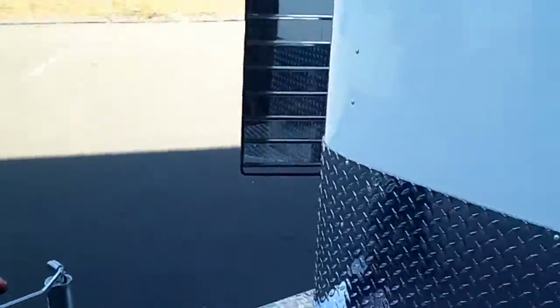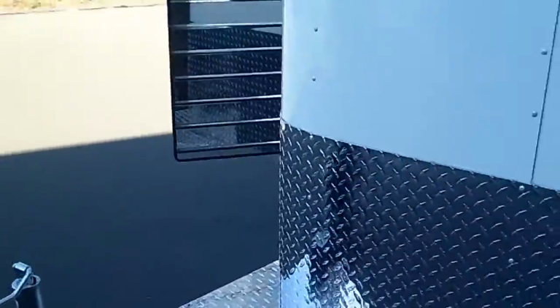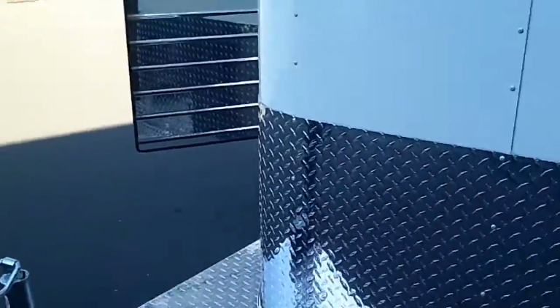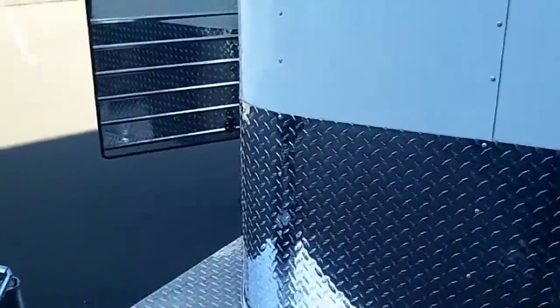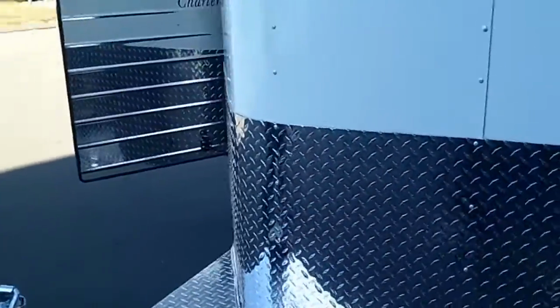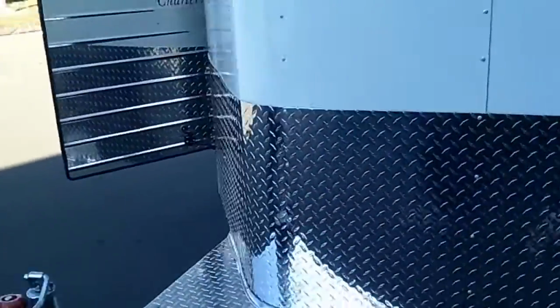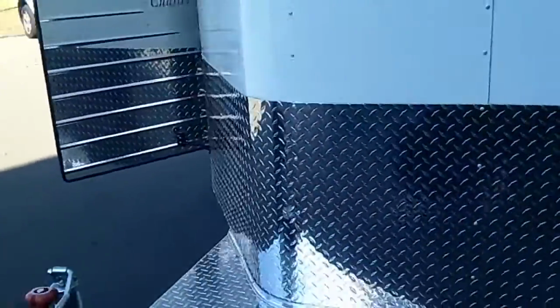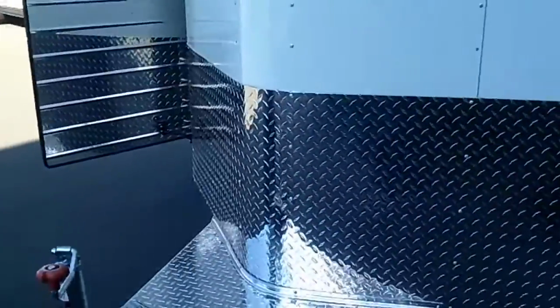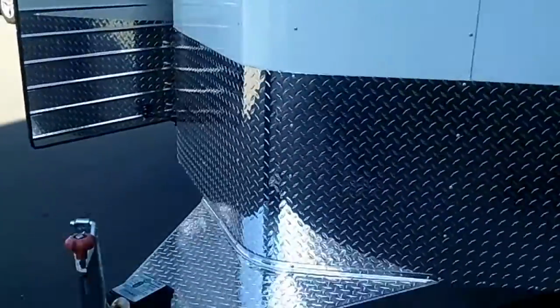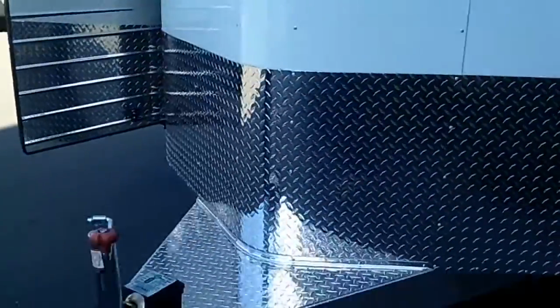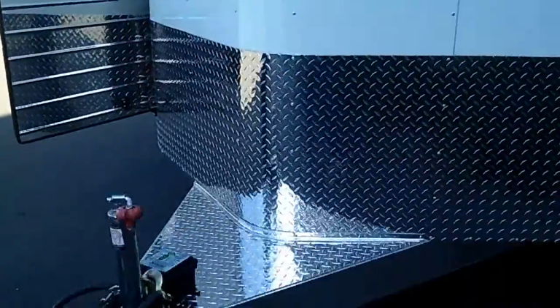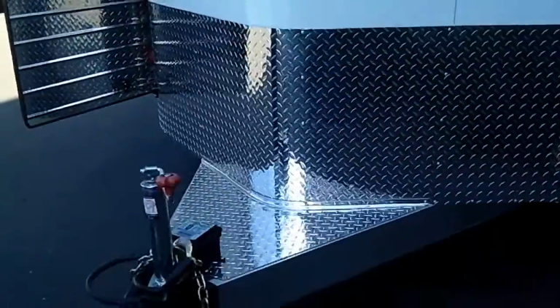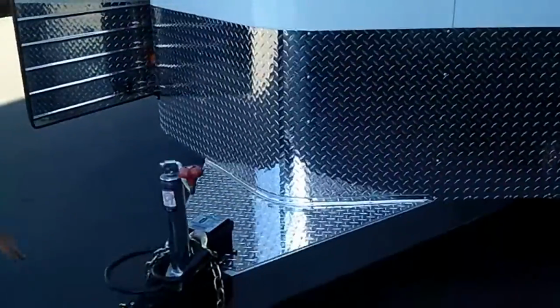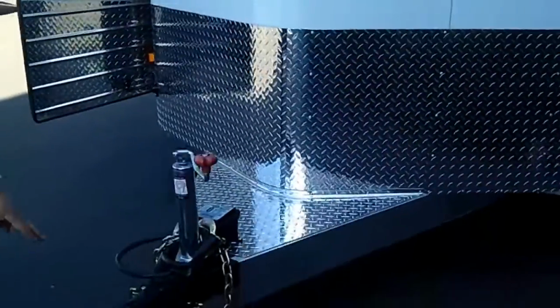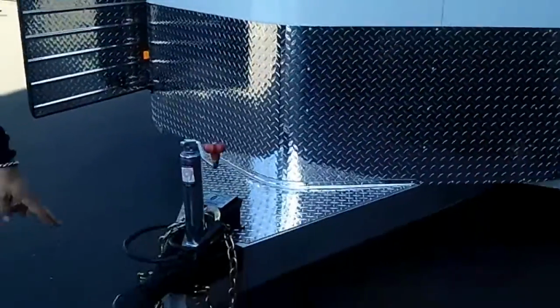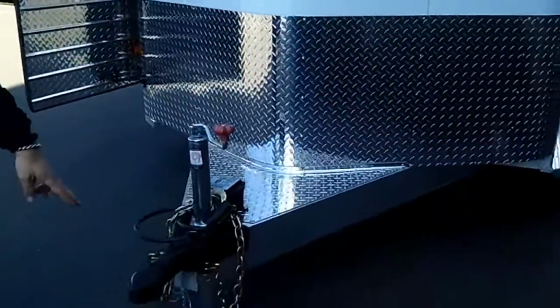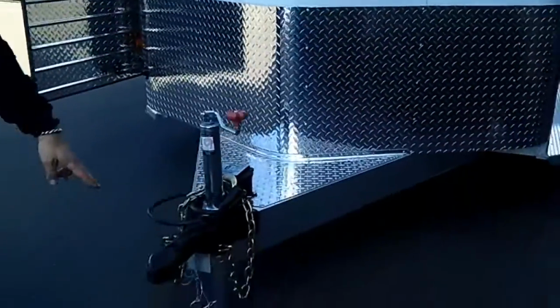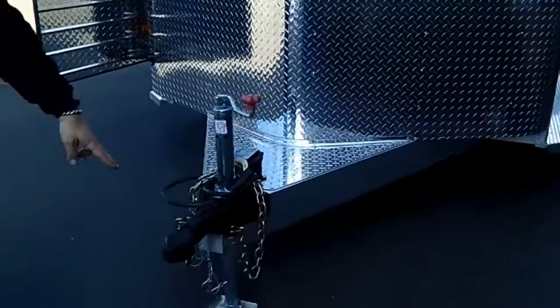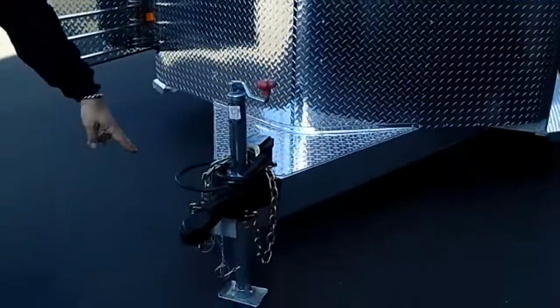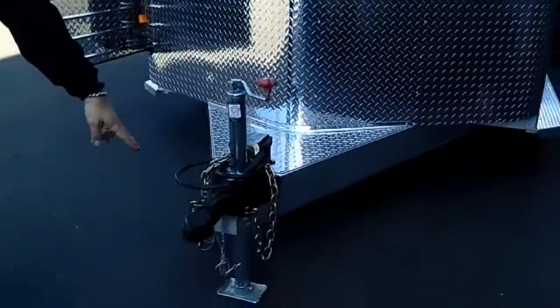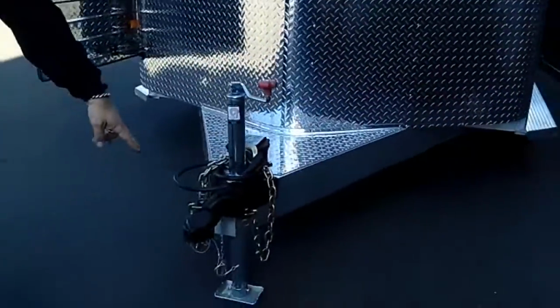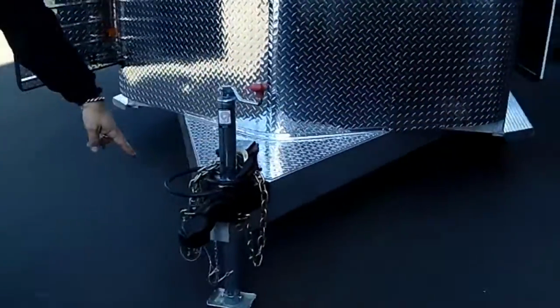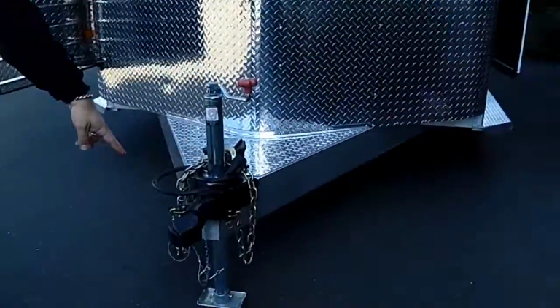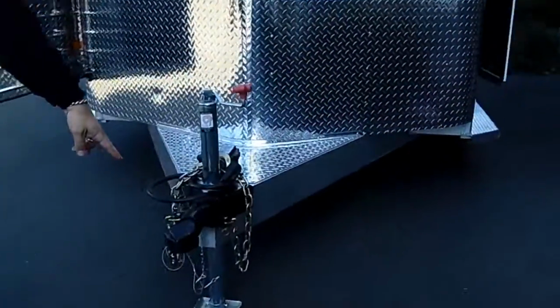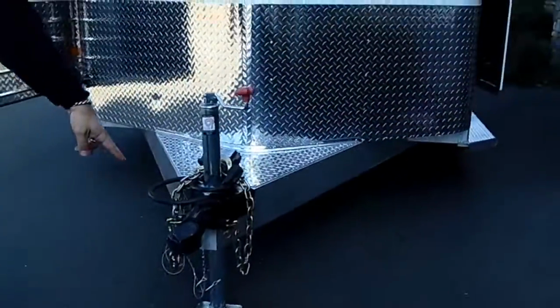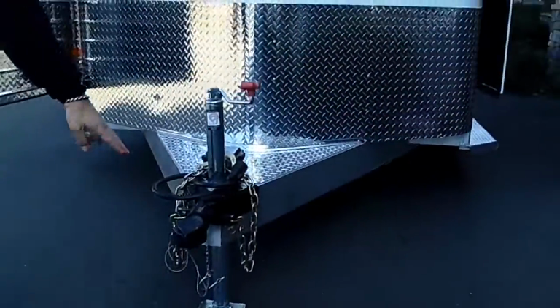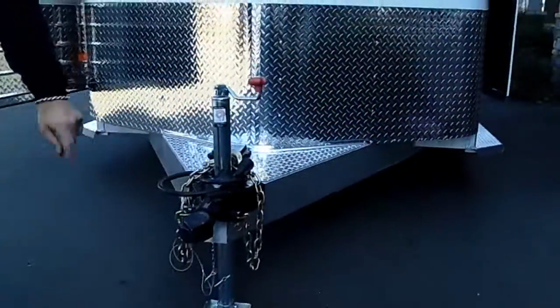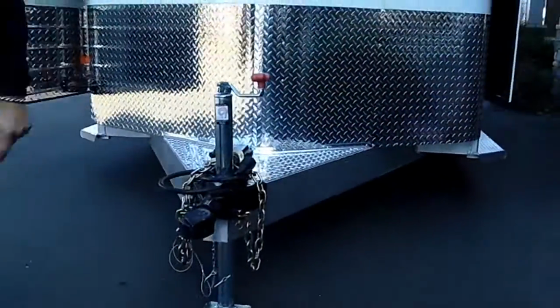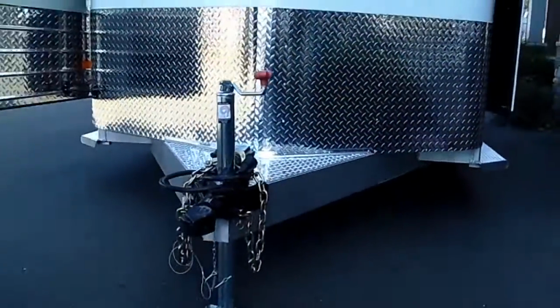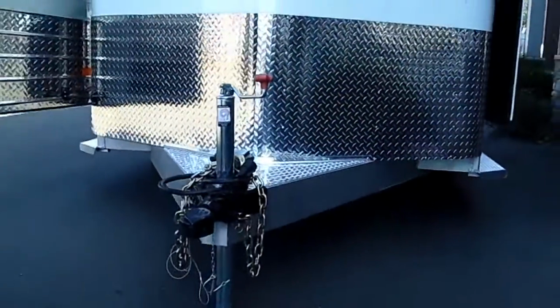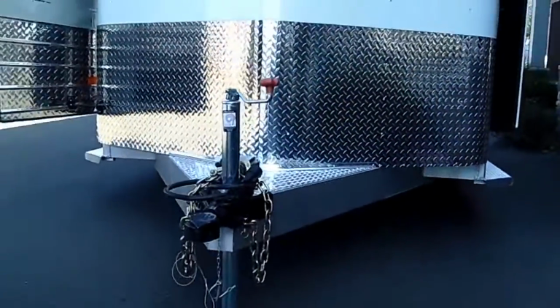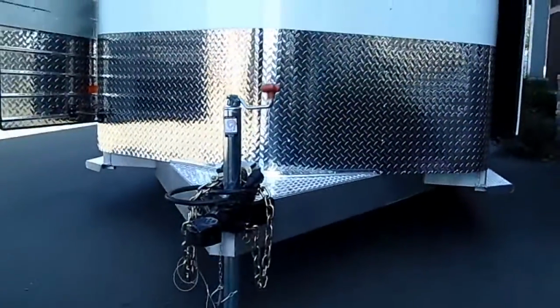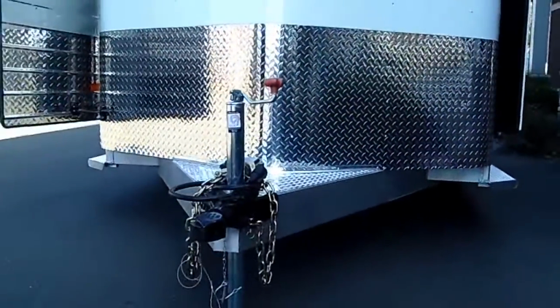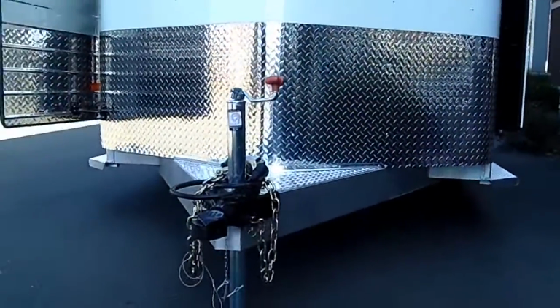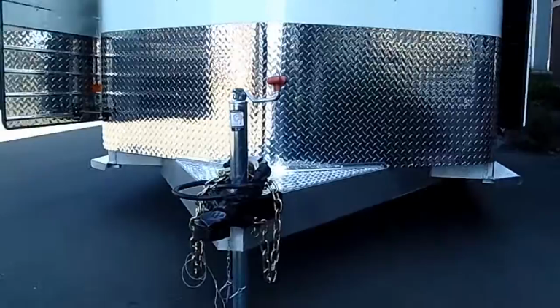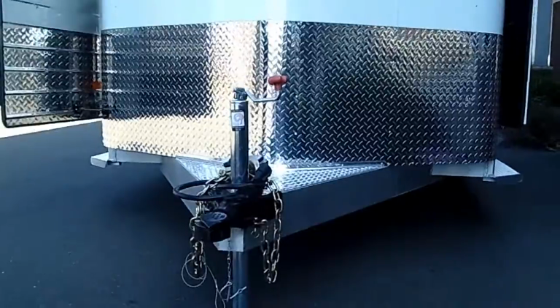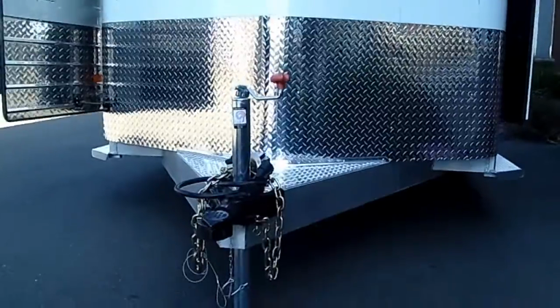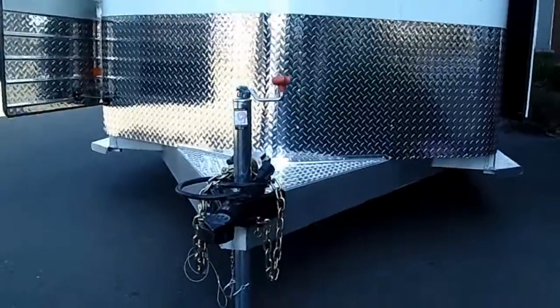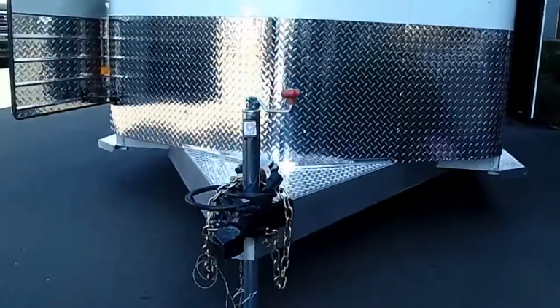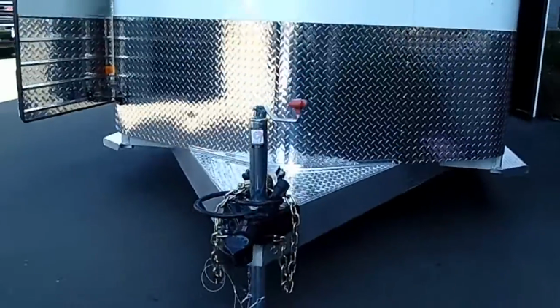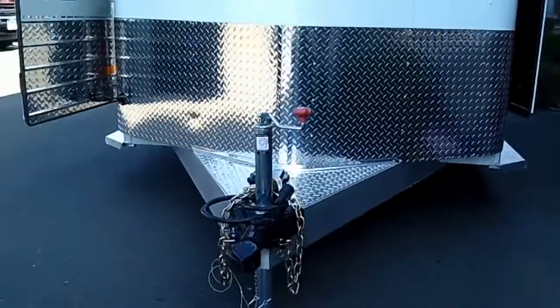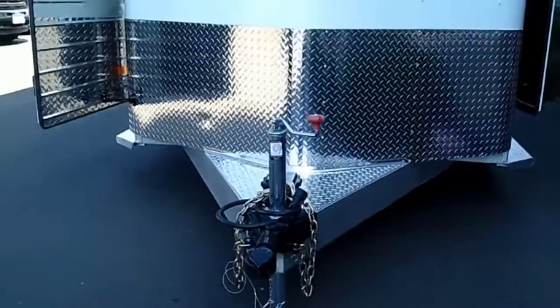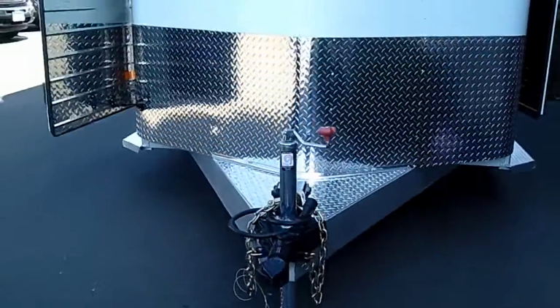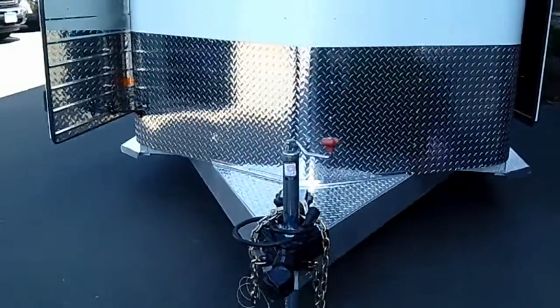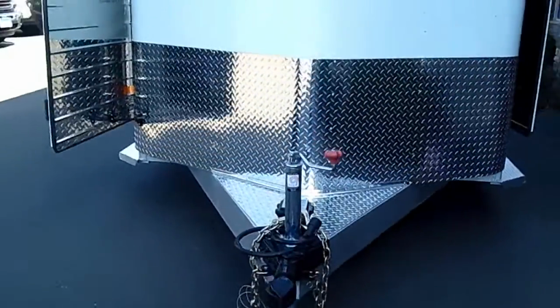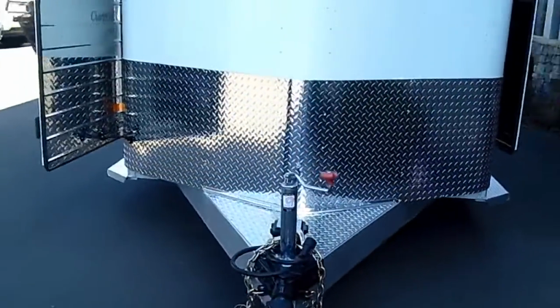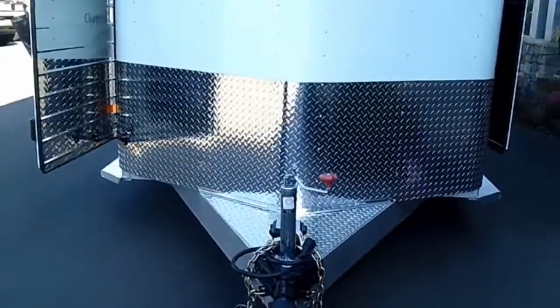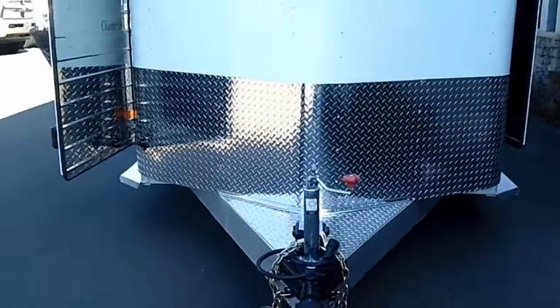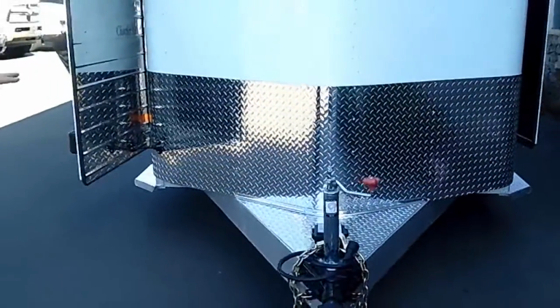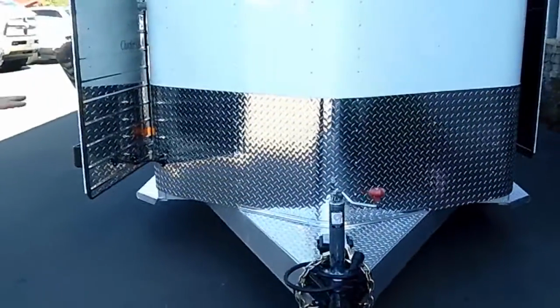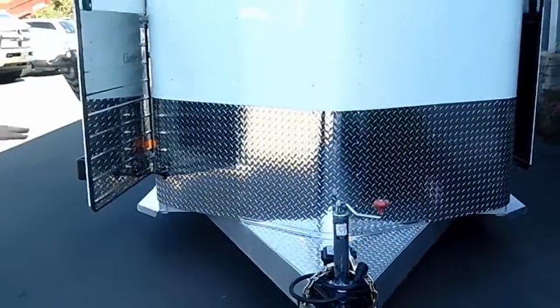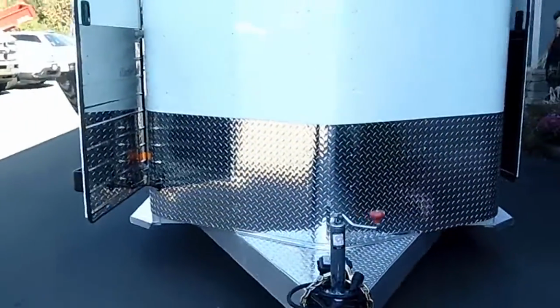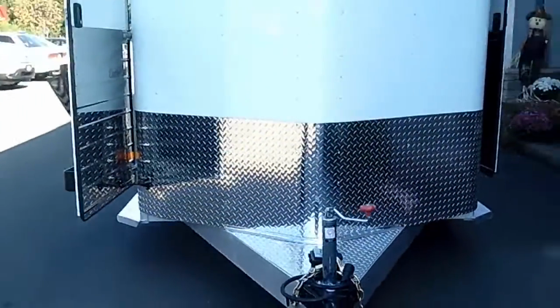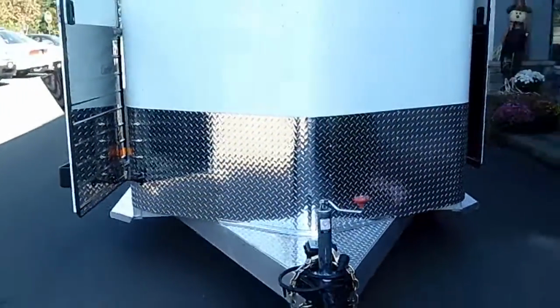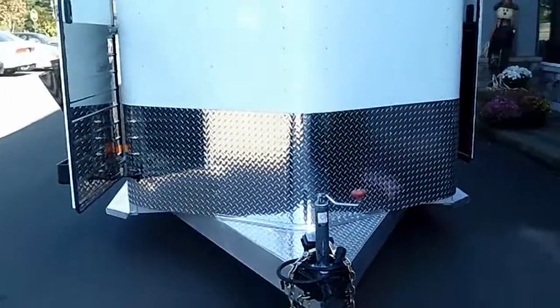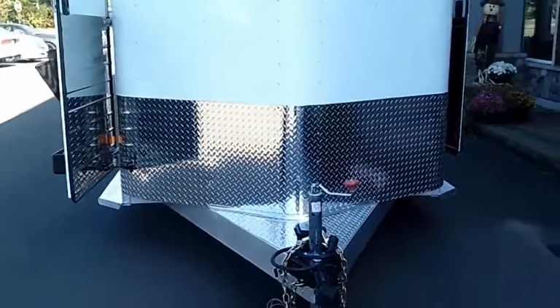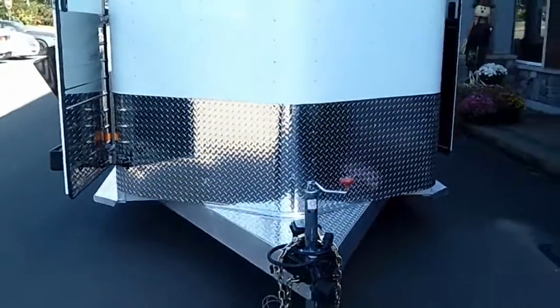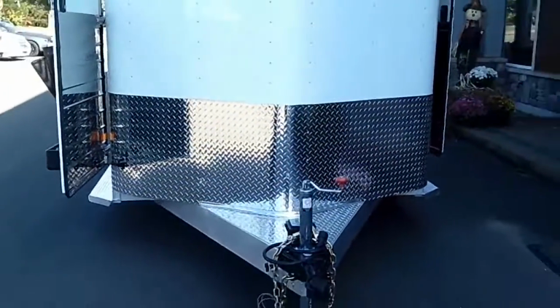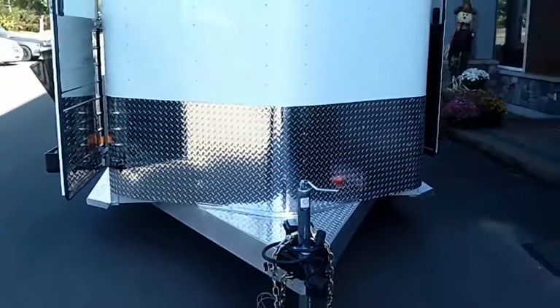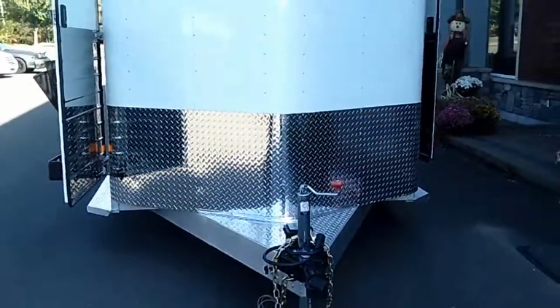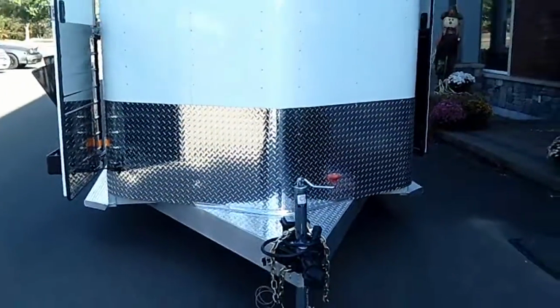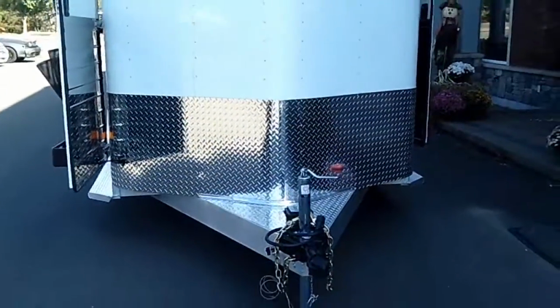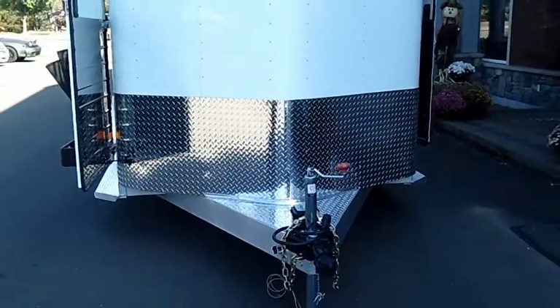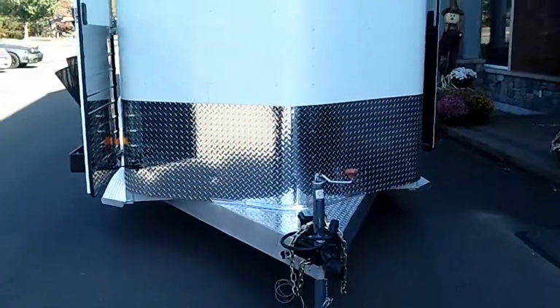Breakaway system, heavy-duty bulldog type coupler on the front. Jack comes with a foot, and all your safety breakaway equipment is on the front.